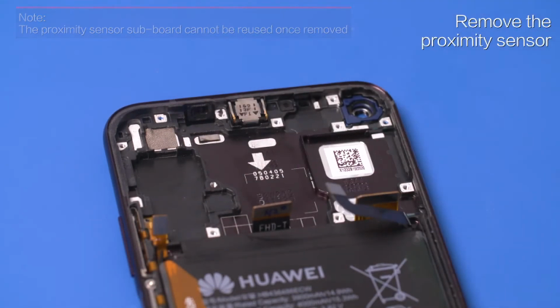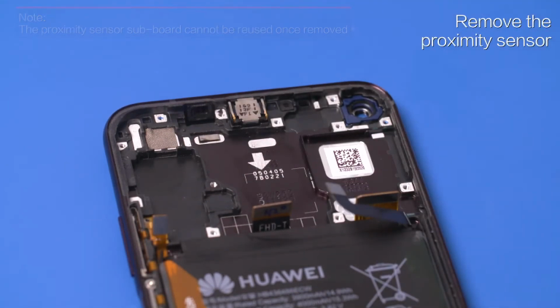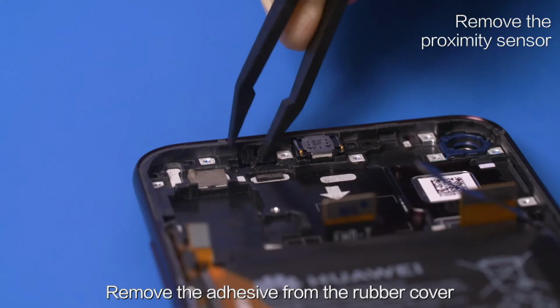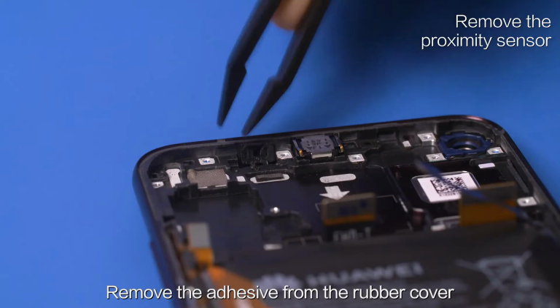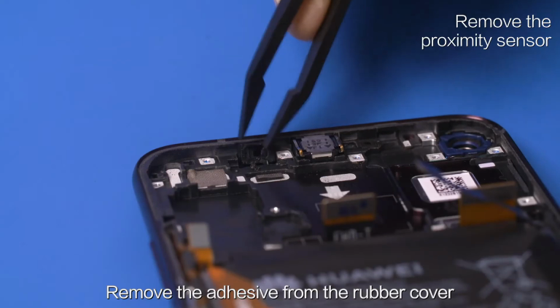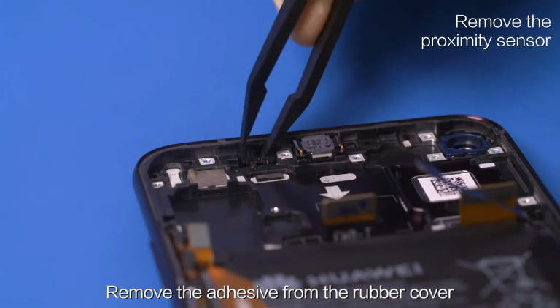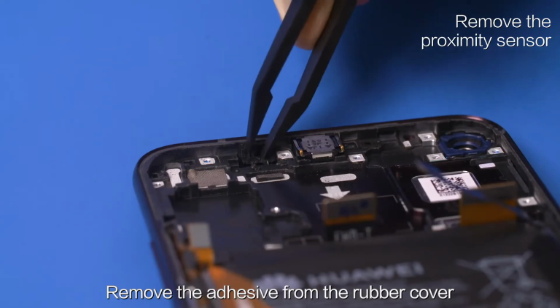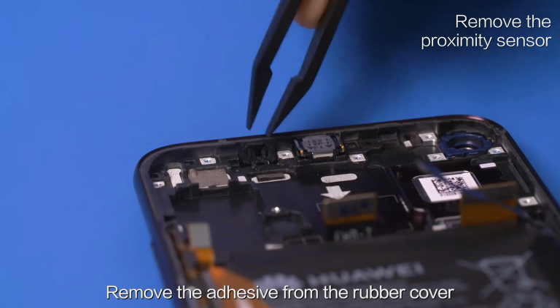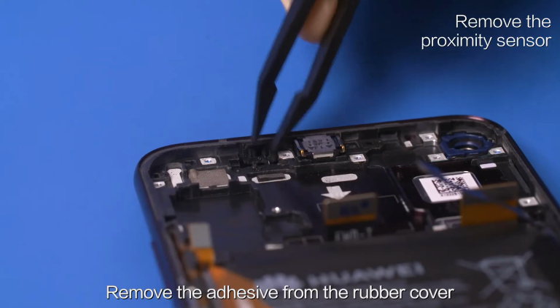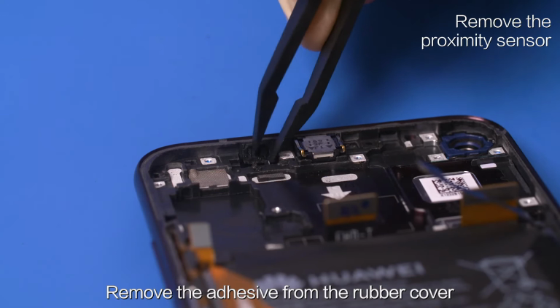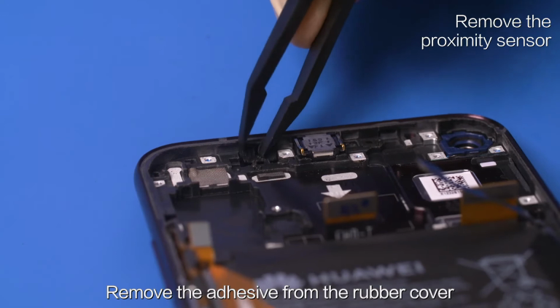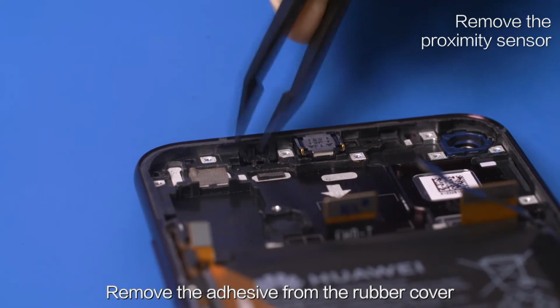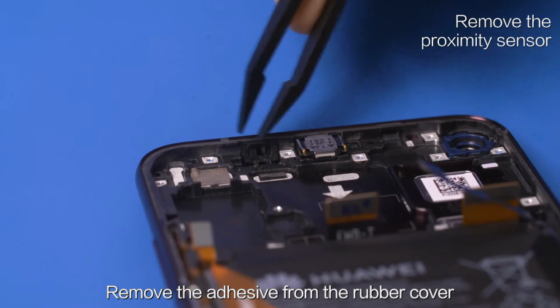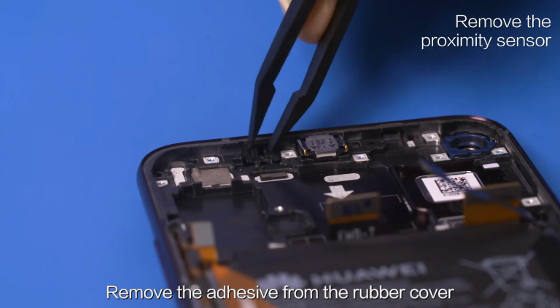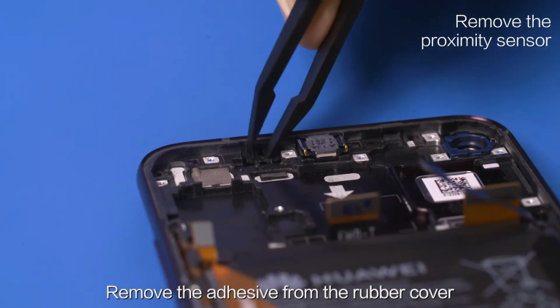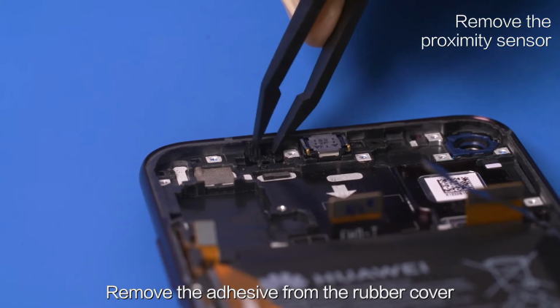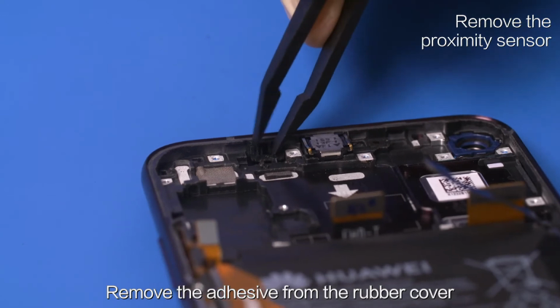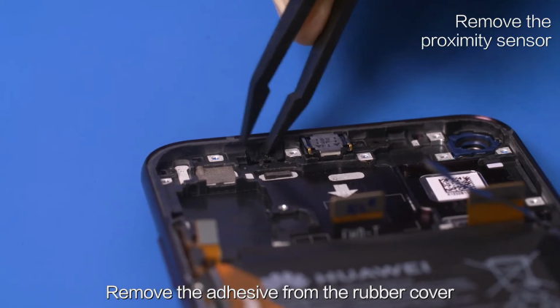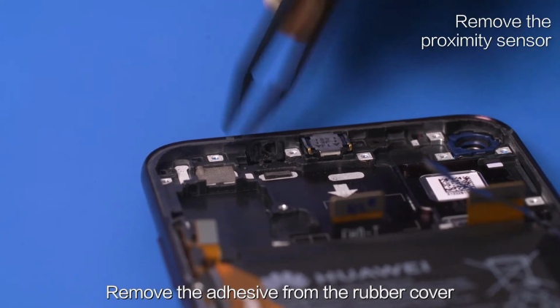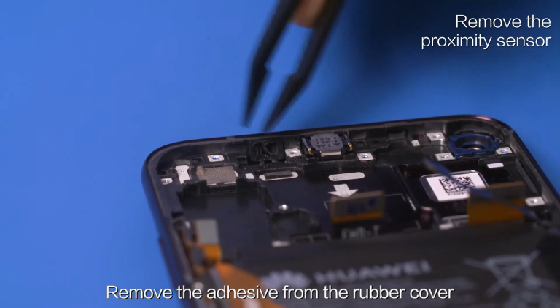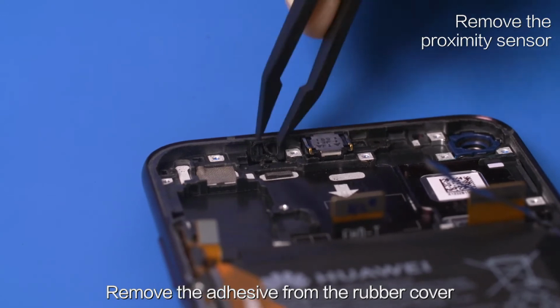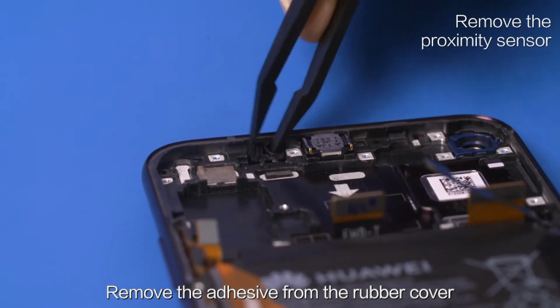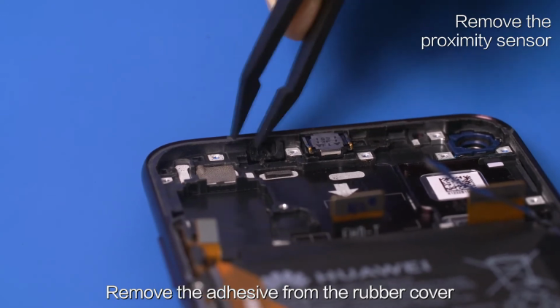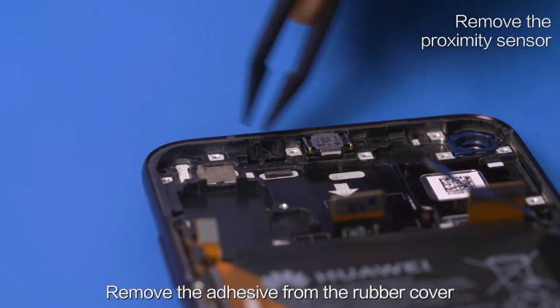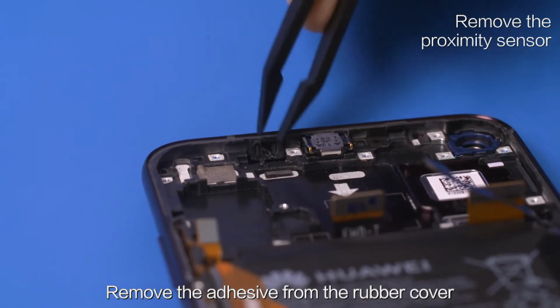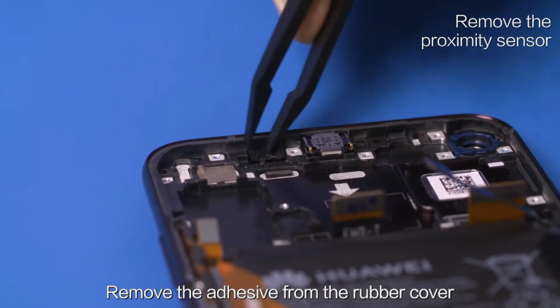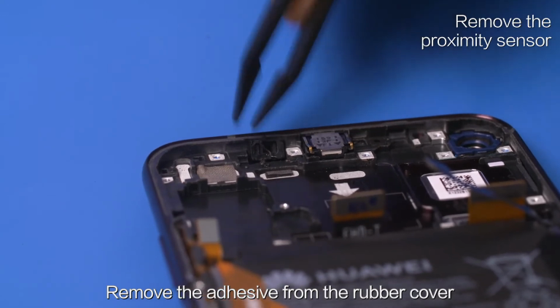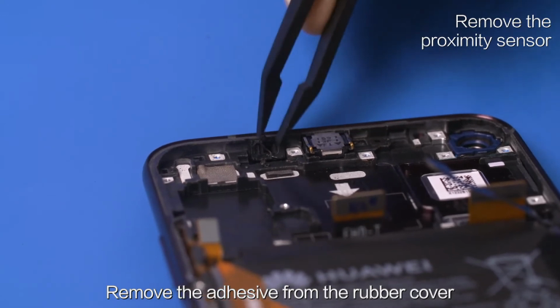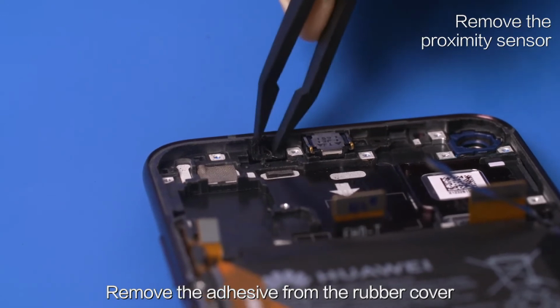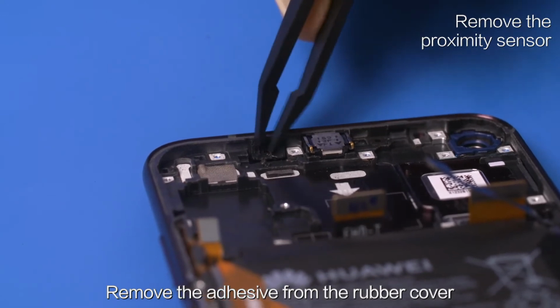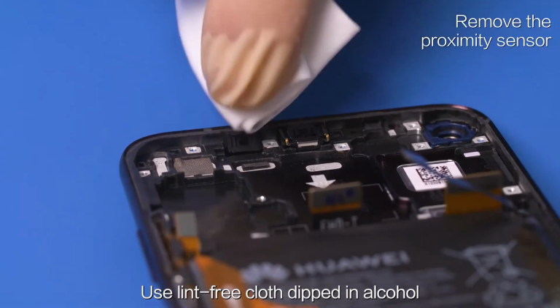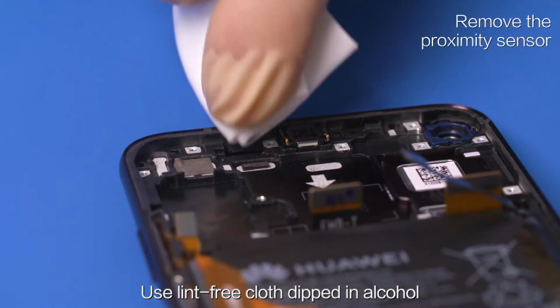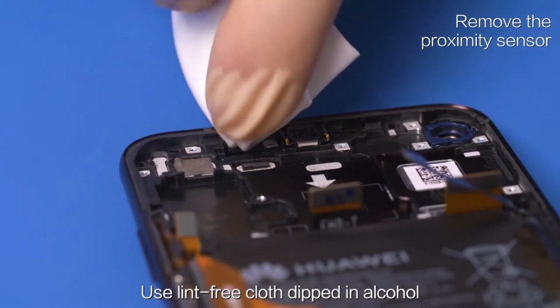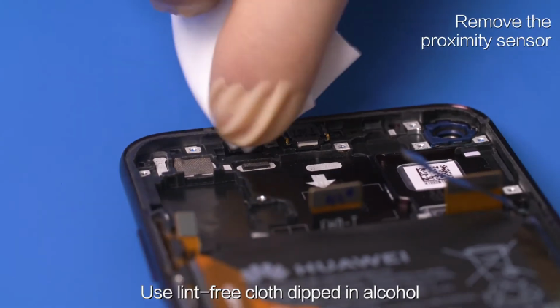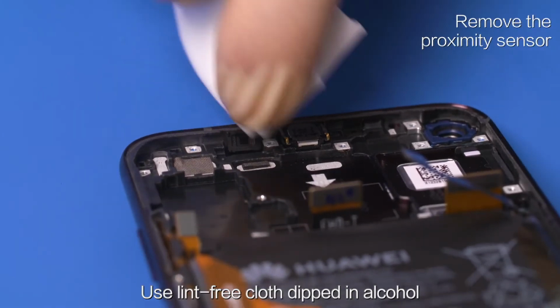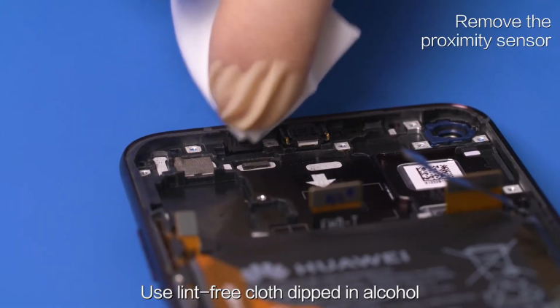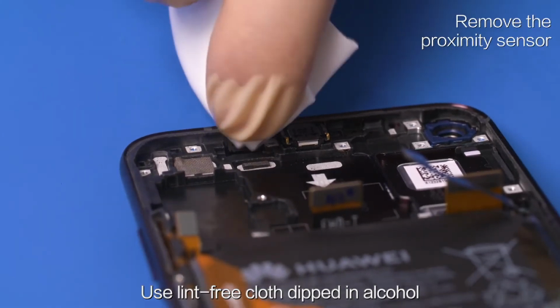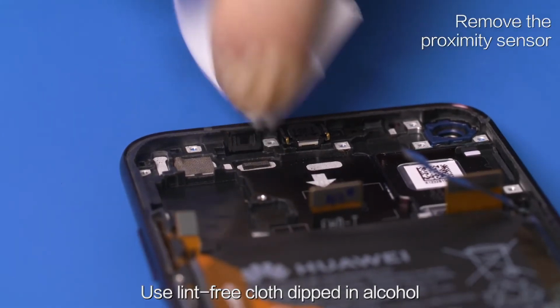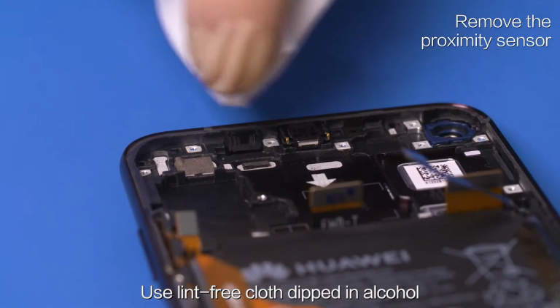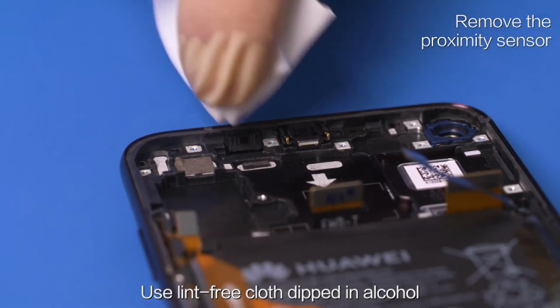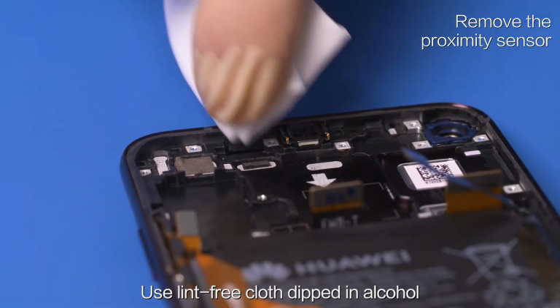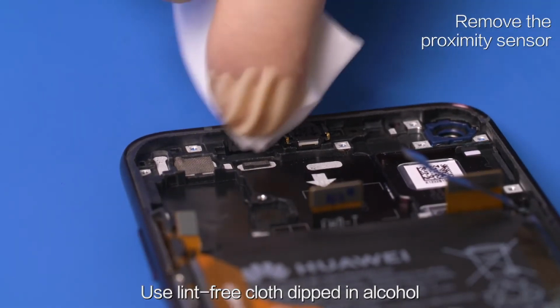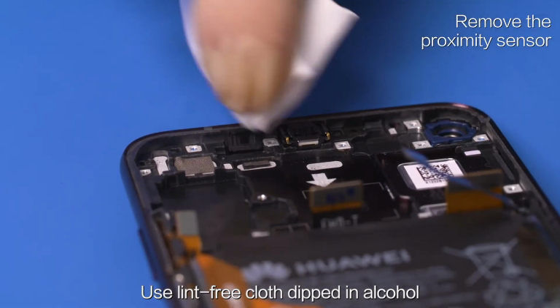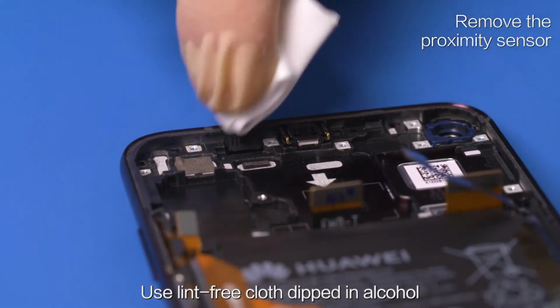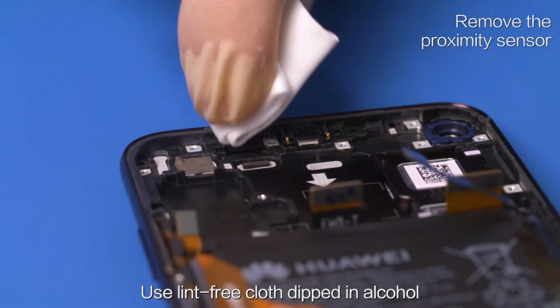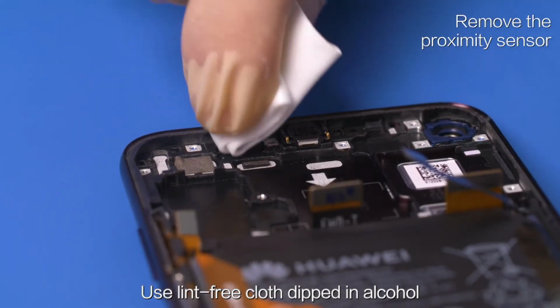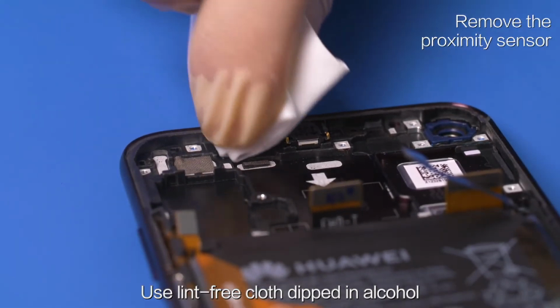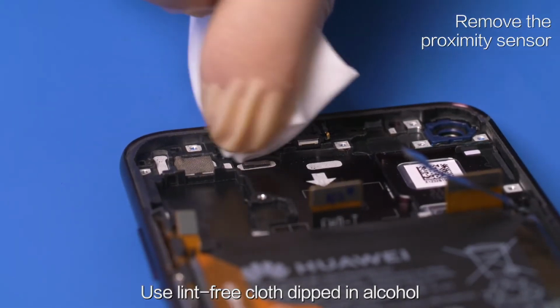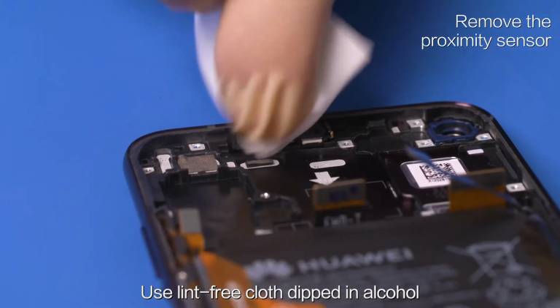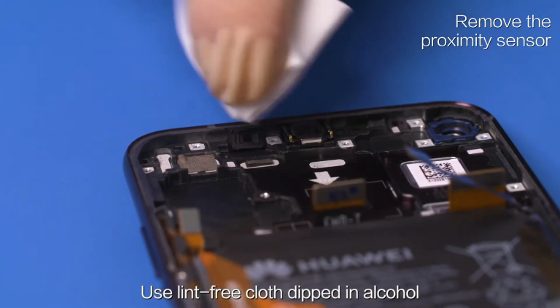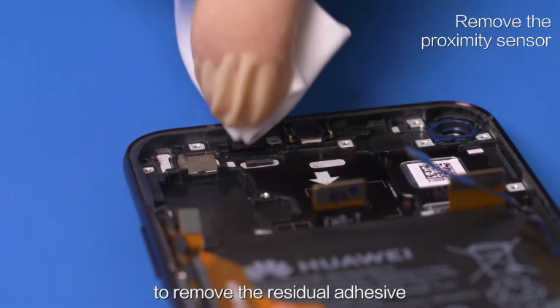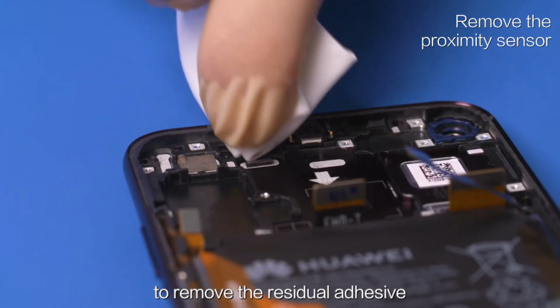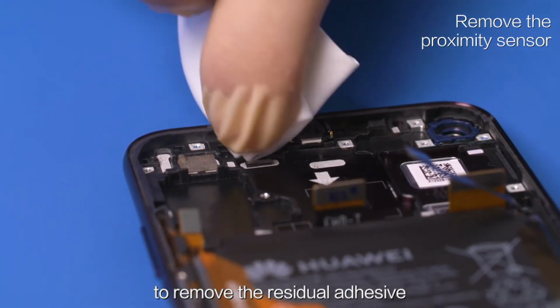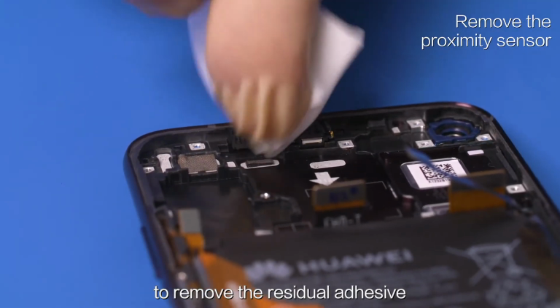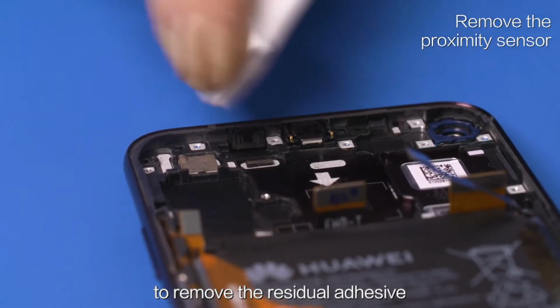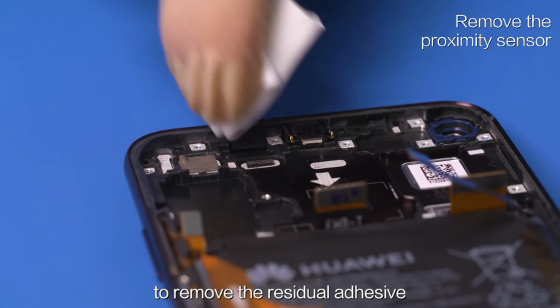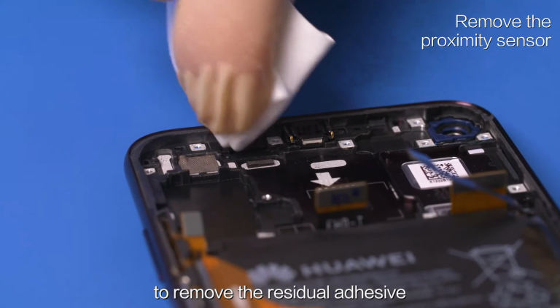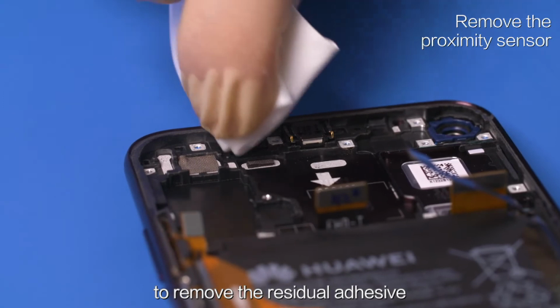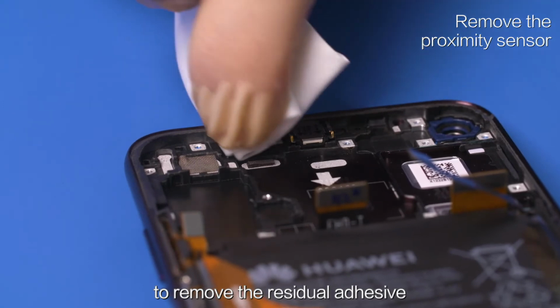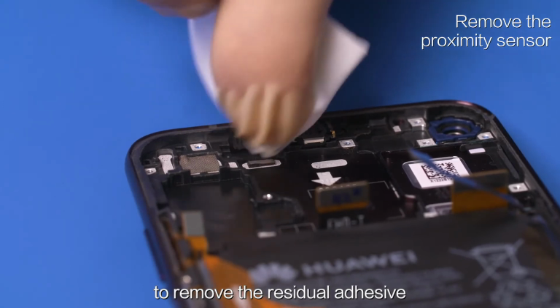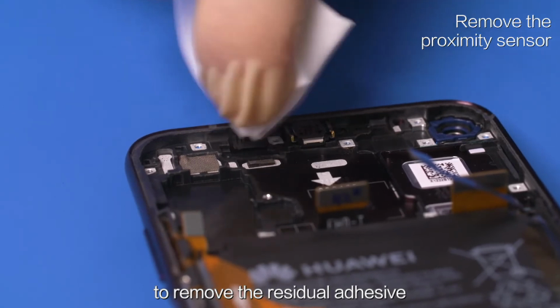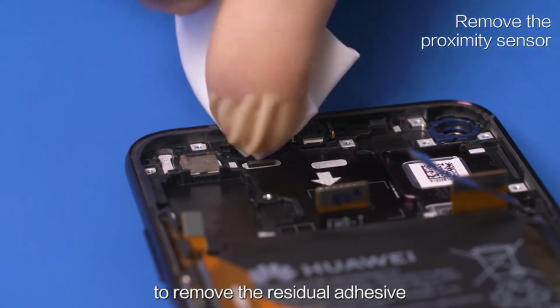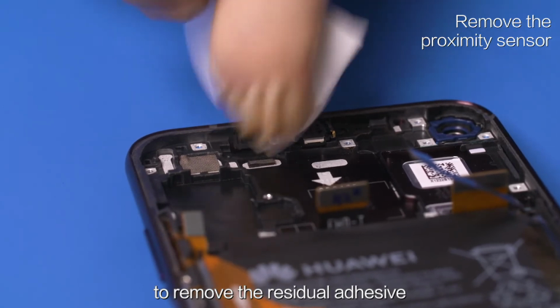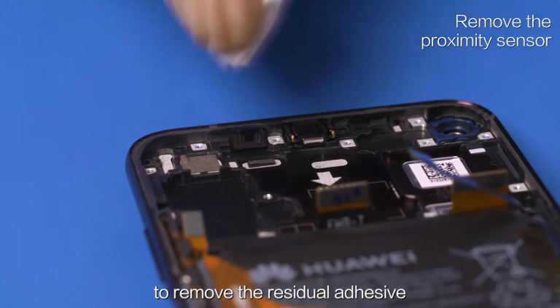Remove the adhesive from the rubber cover. Use a lint-free cloth dipped in alcohol to remove the residual adhesive.